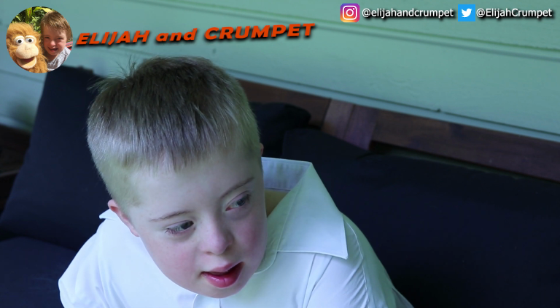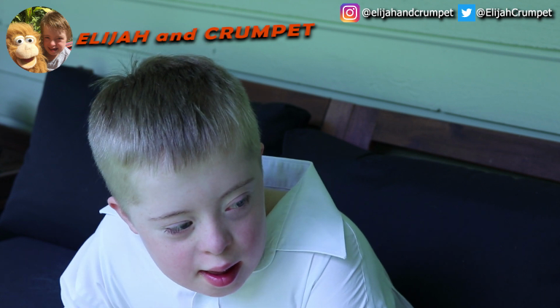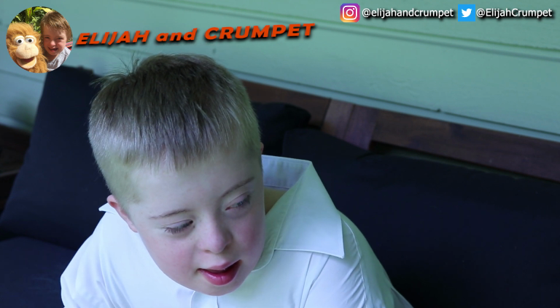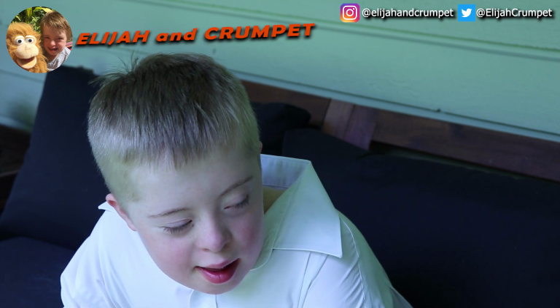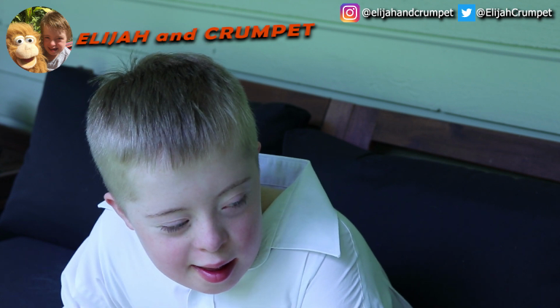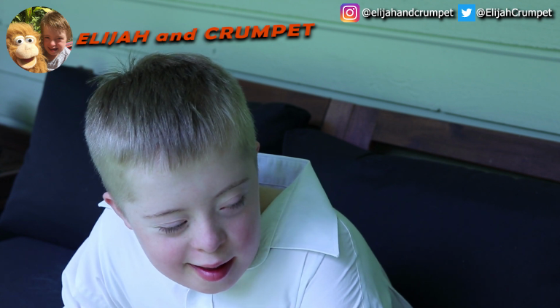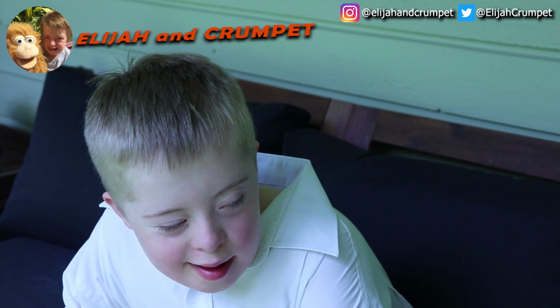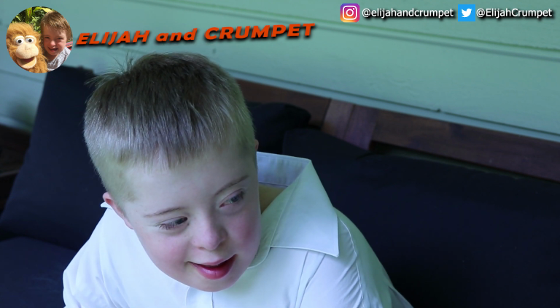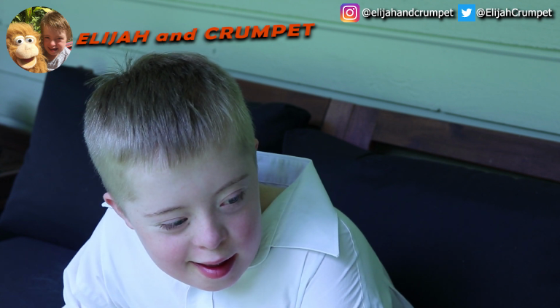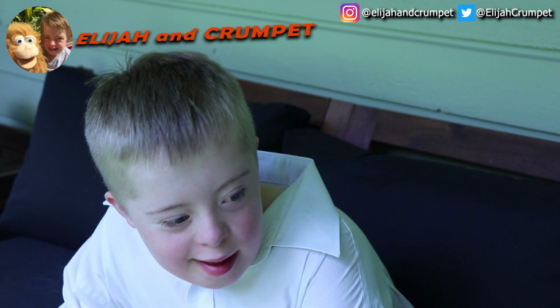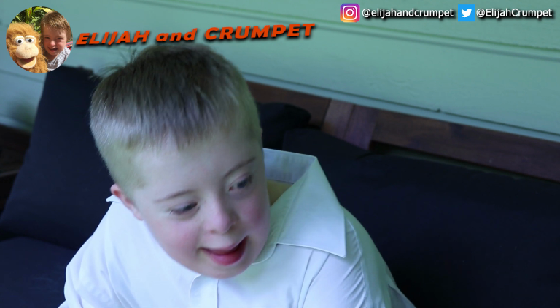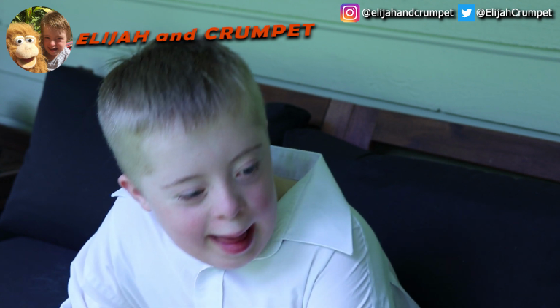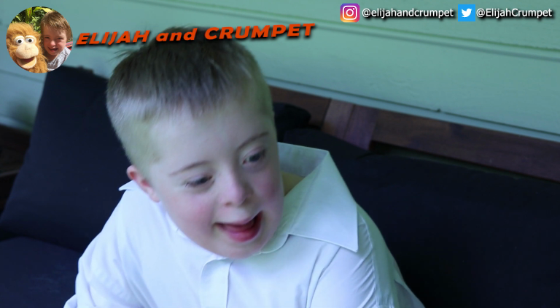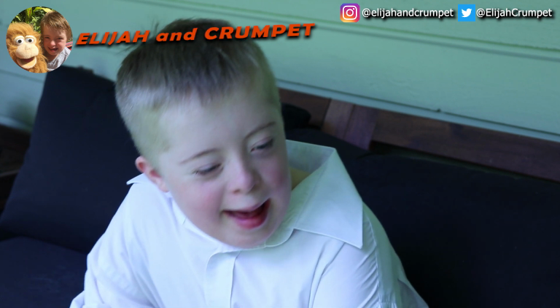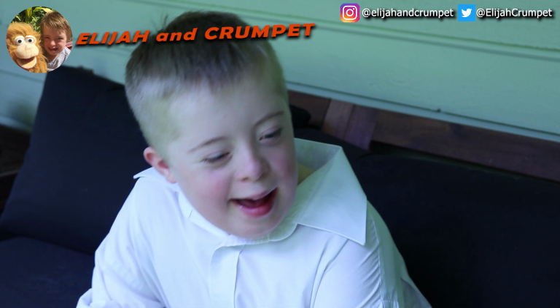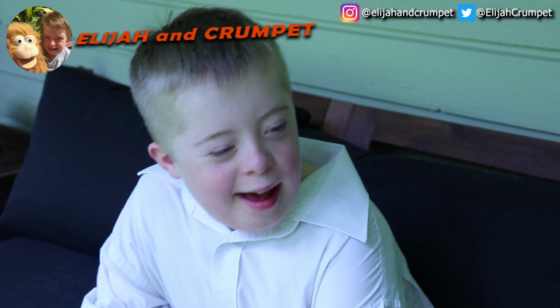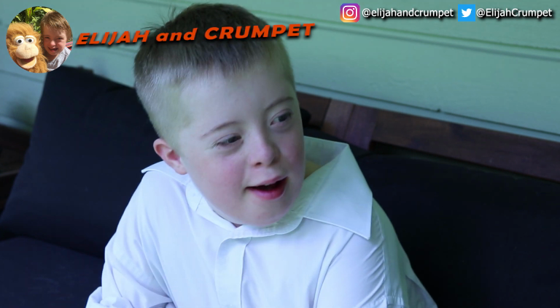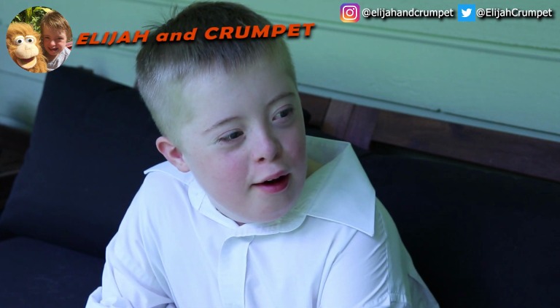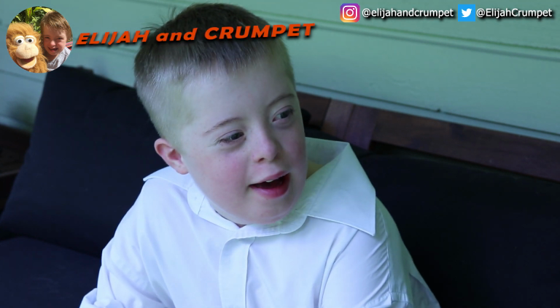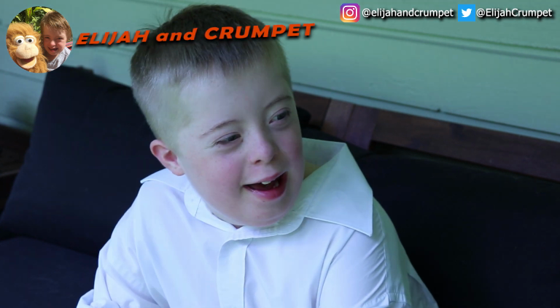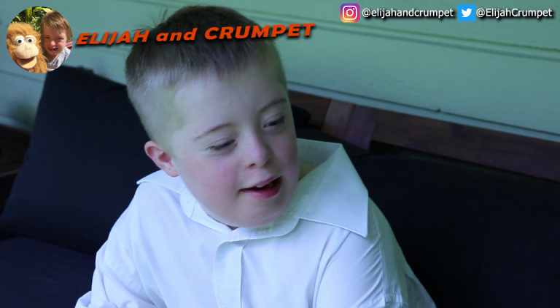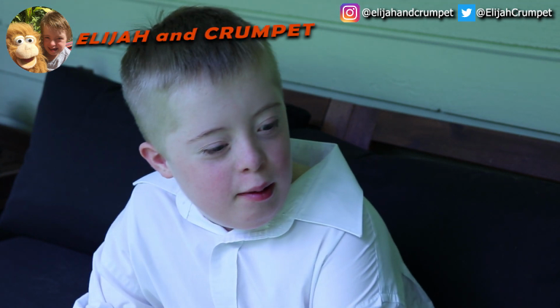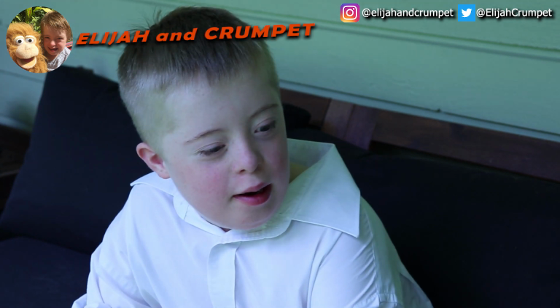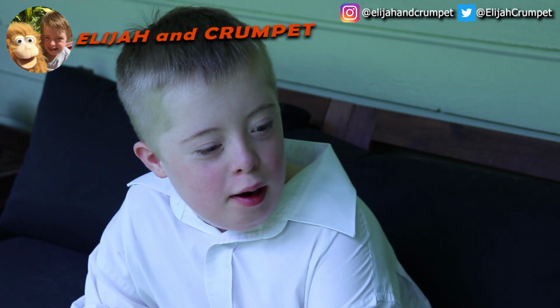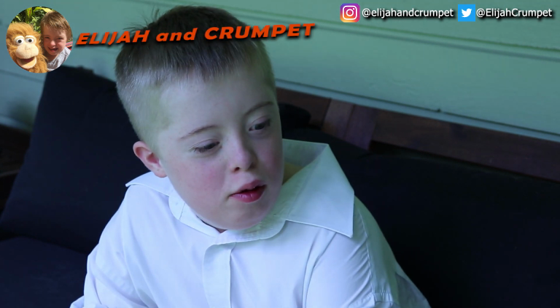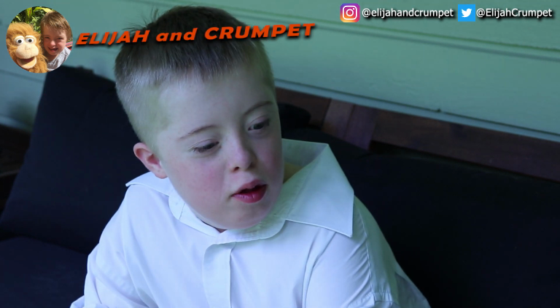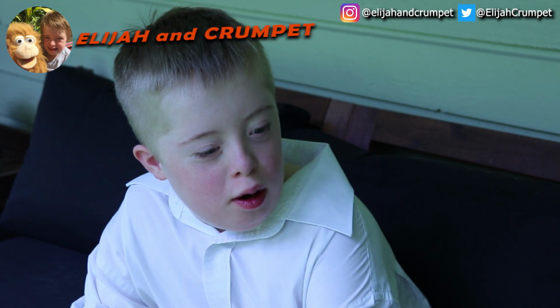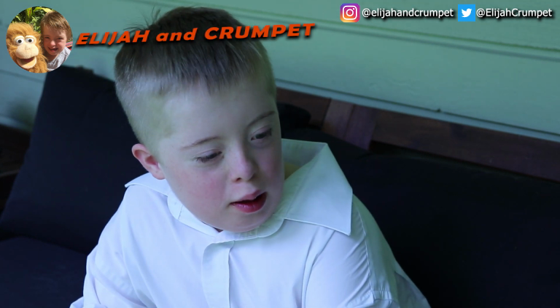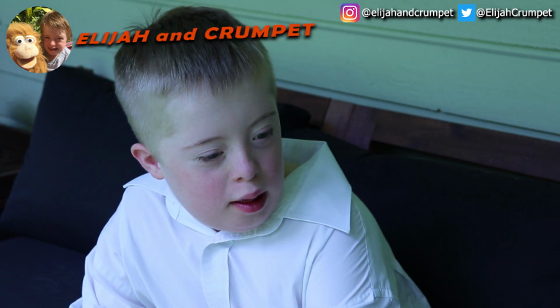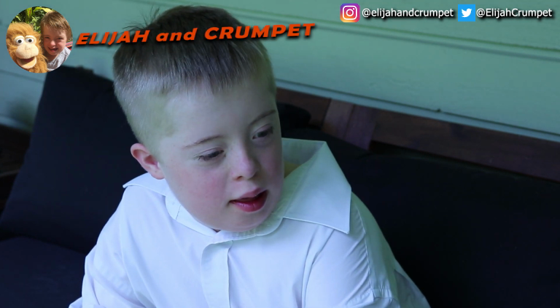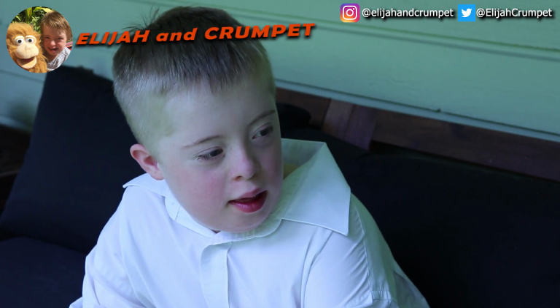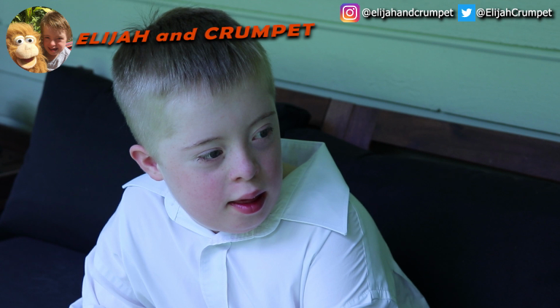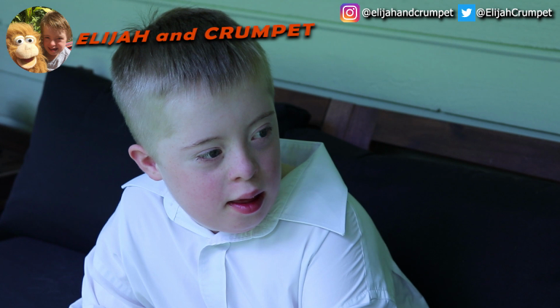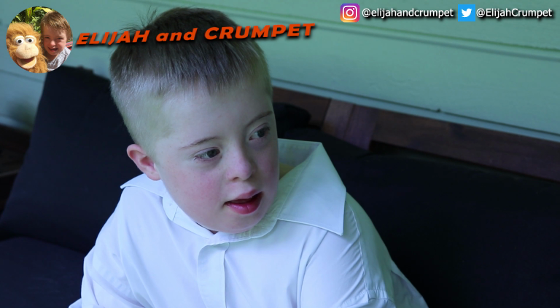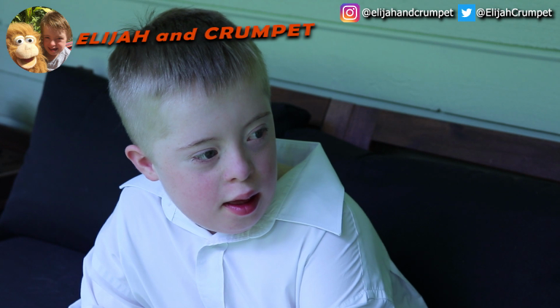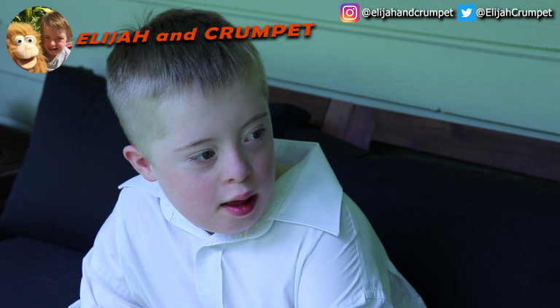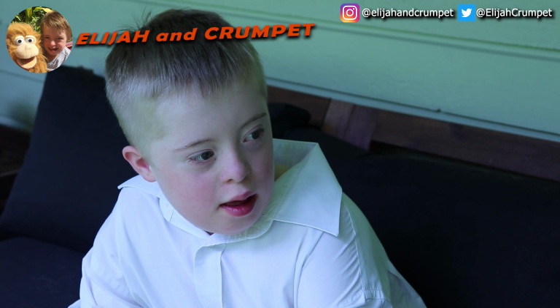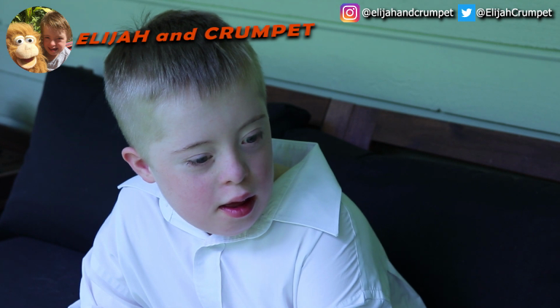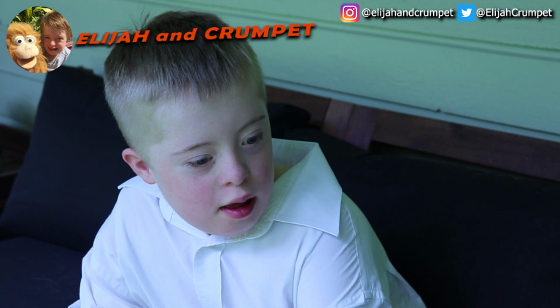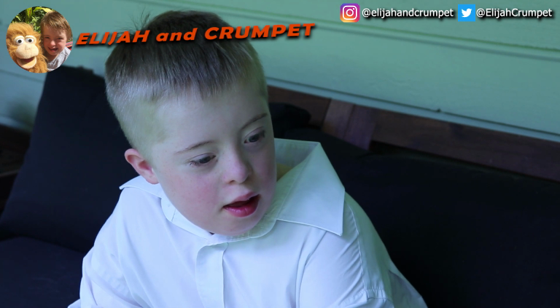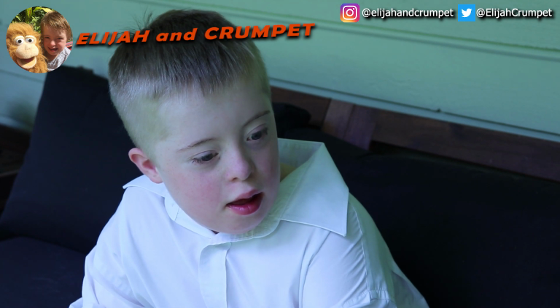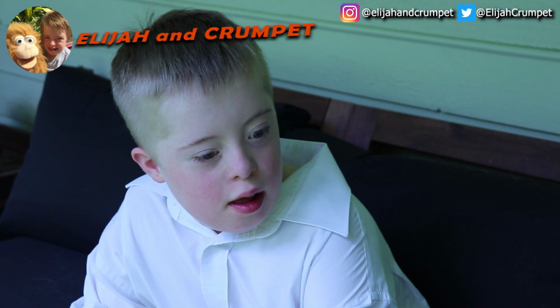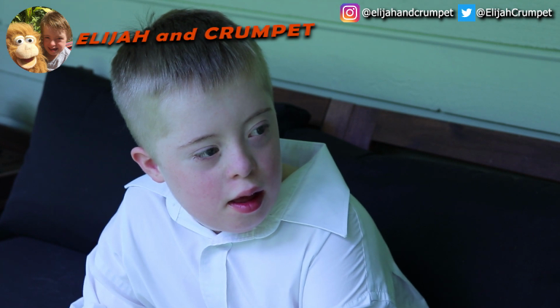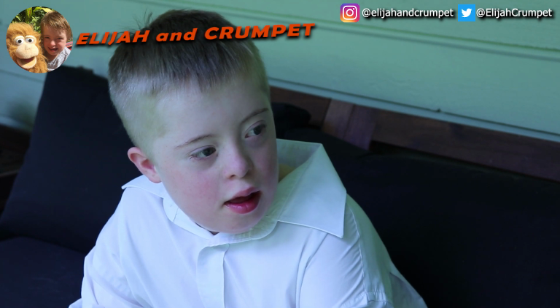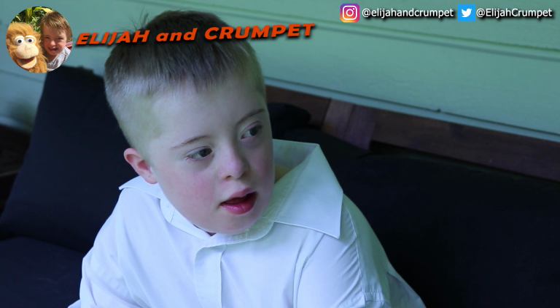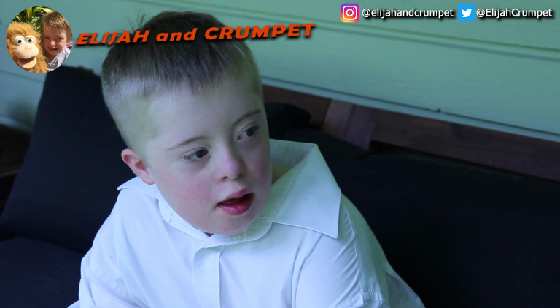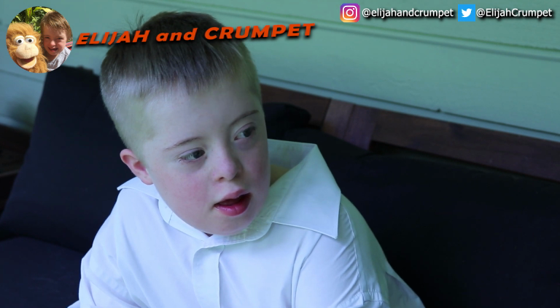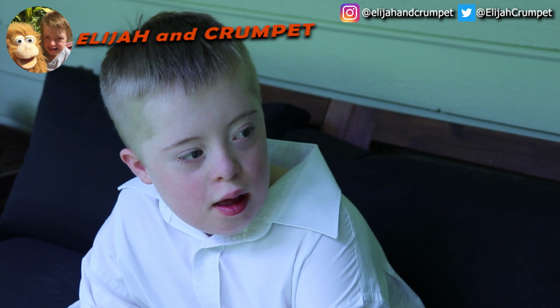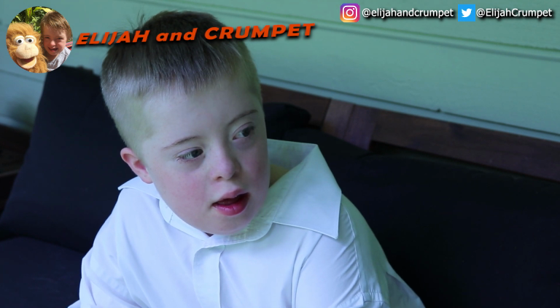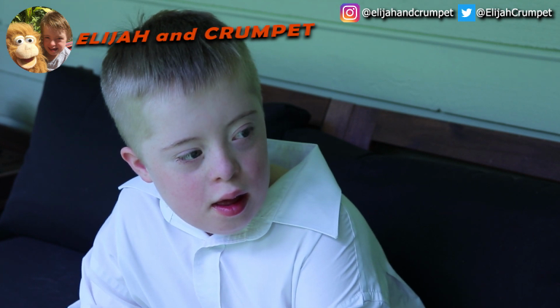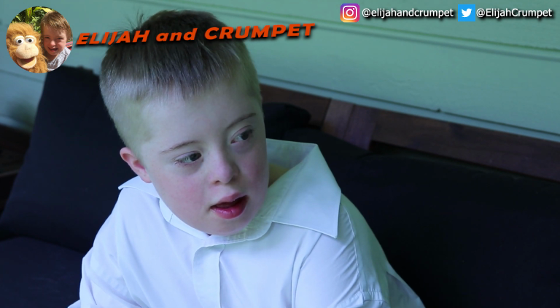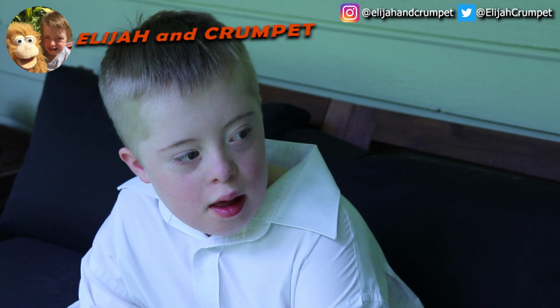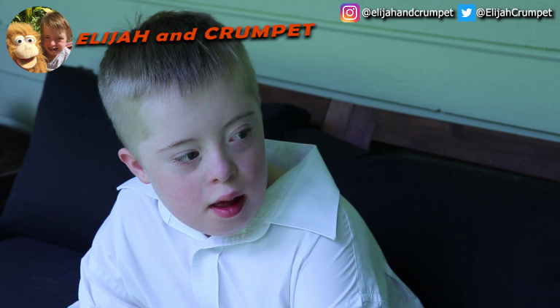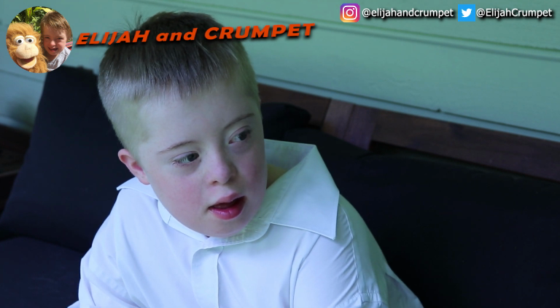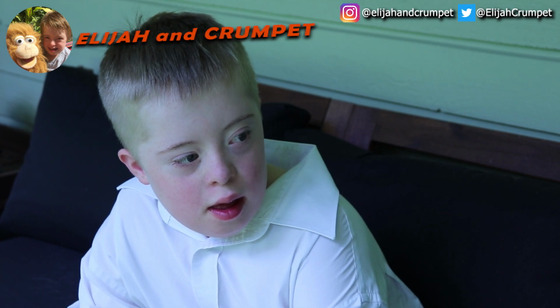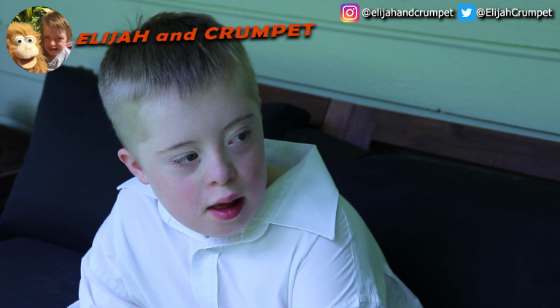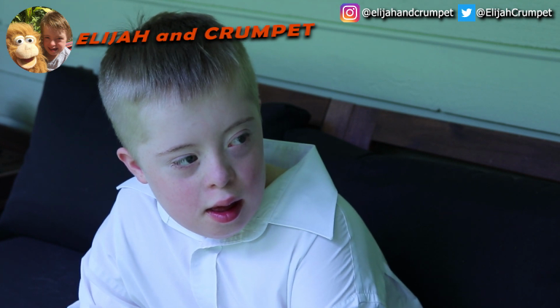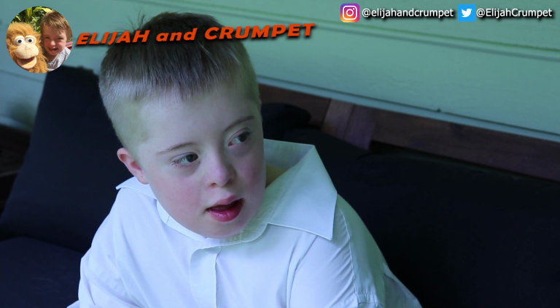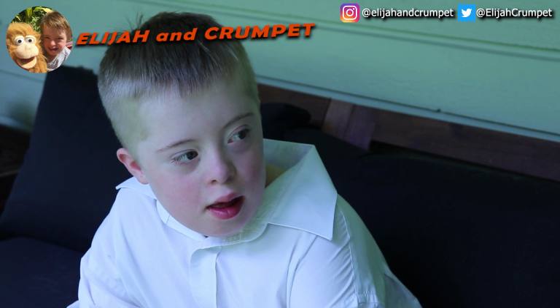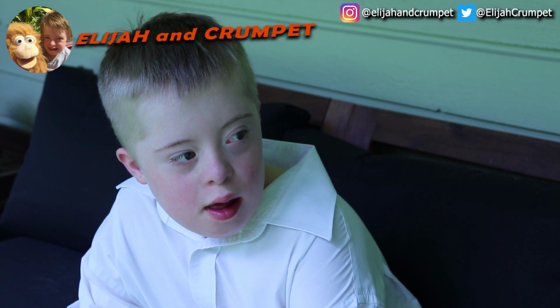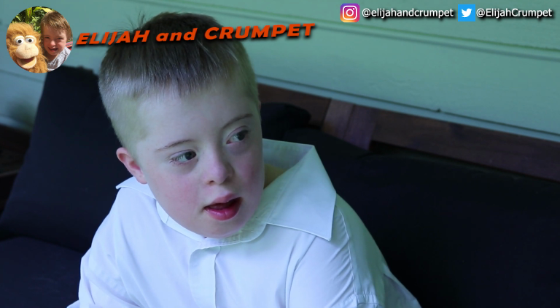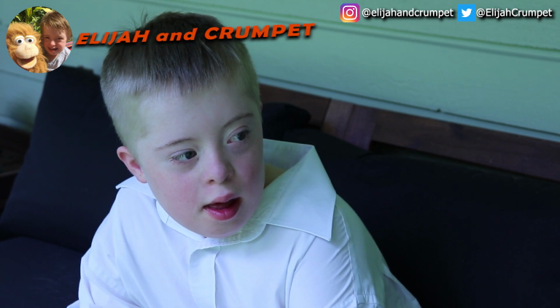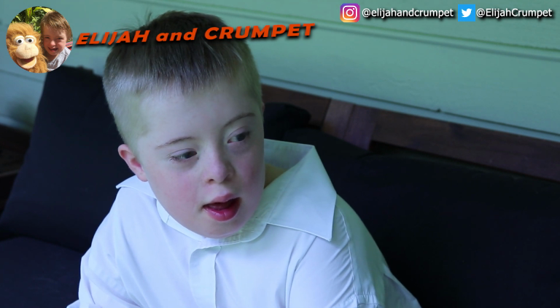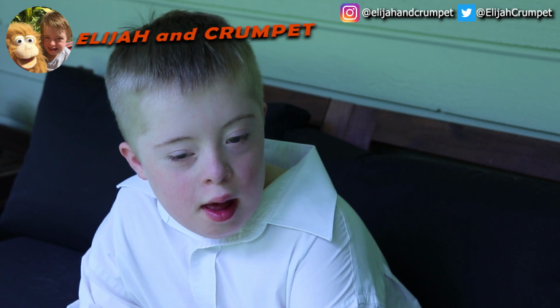Yay! Okay. You can draw — I'll sit very still and you can draw me. Okay, bye.